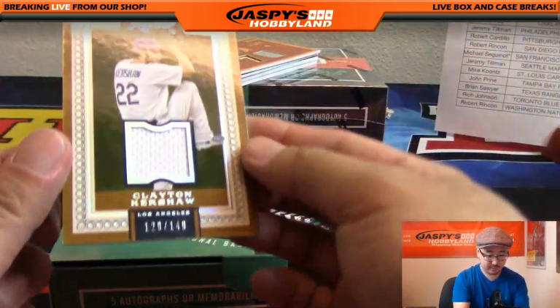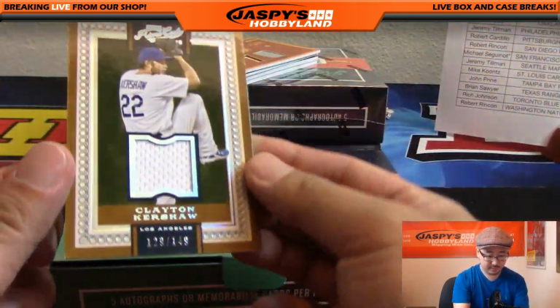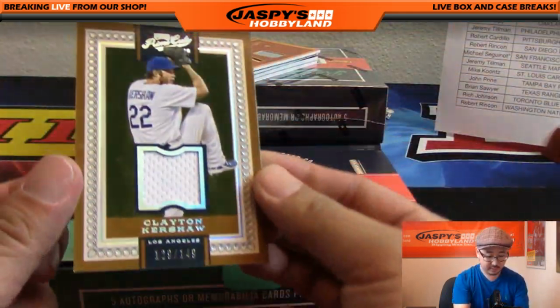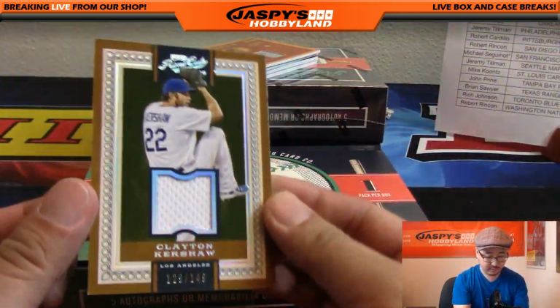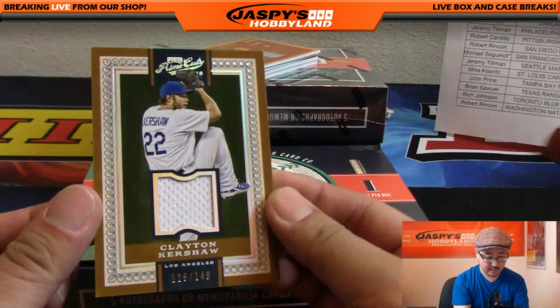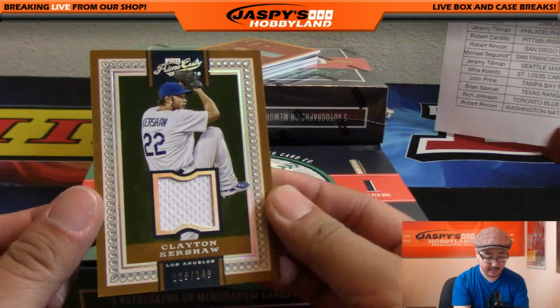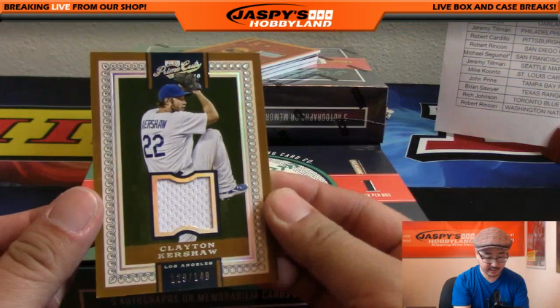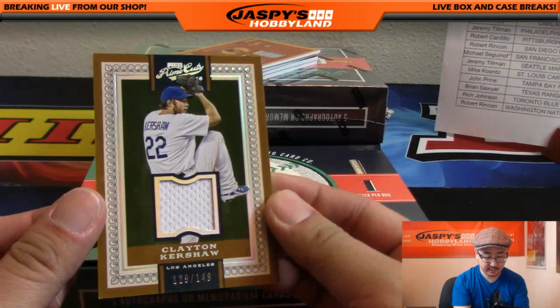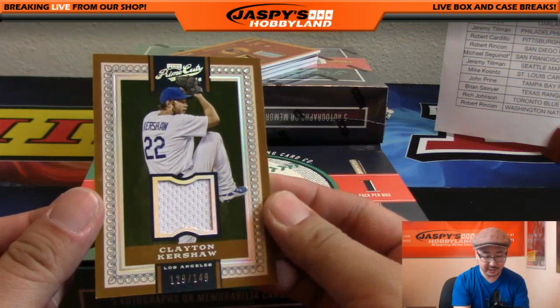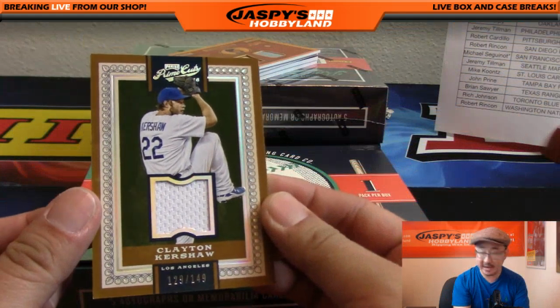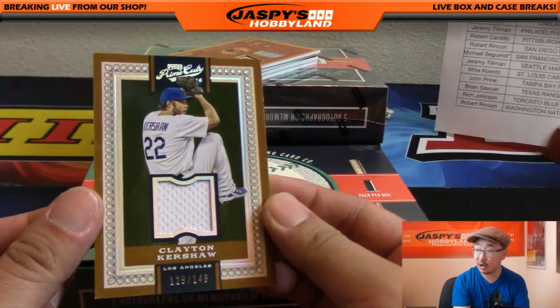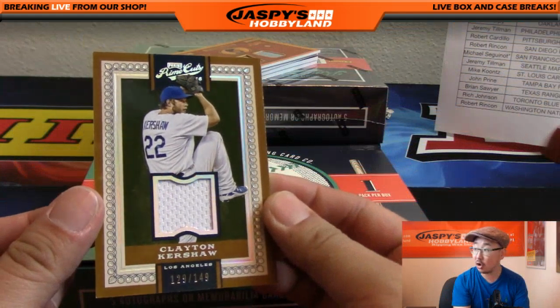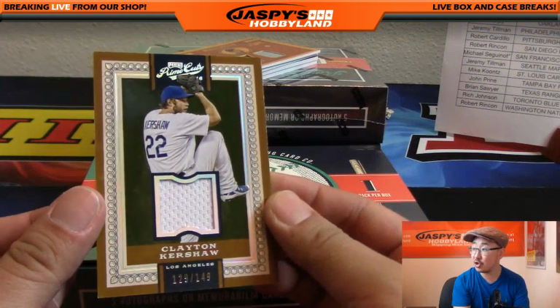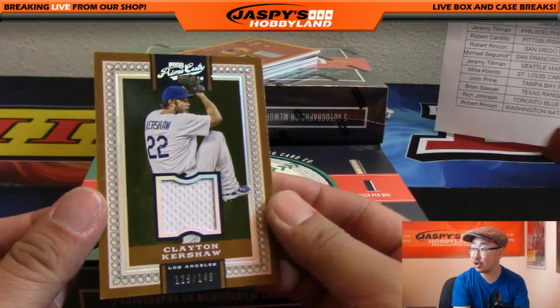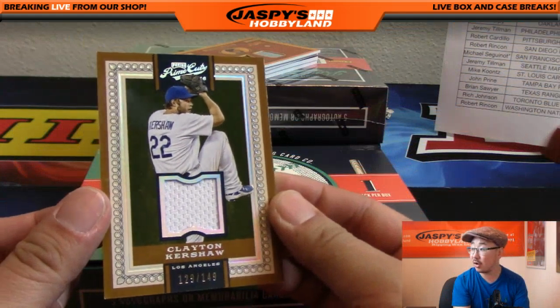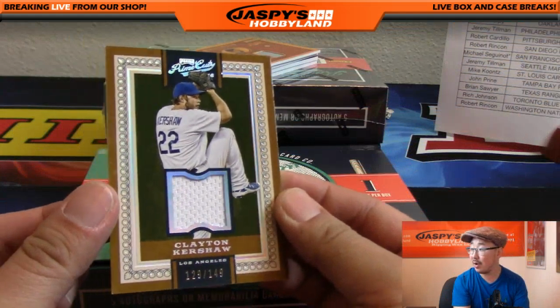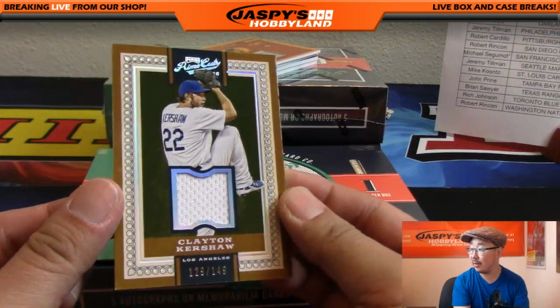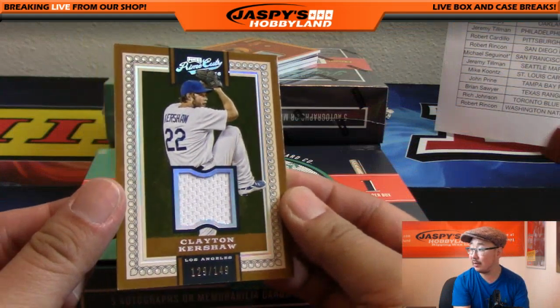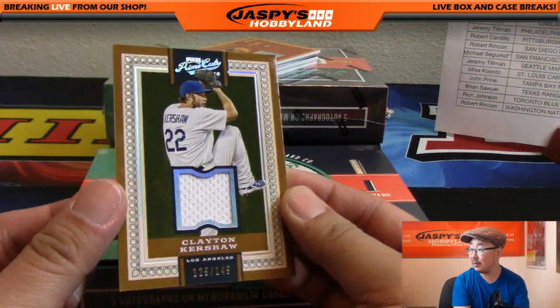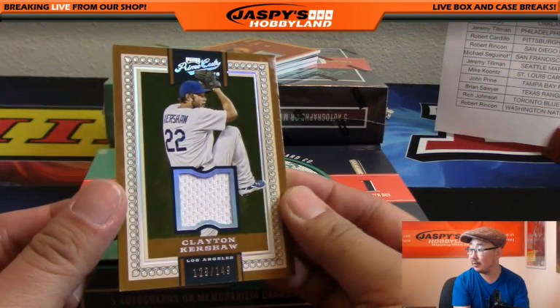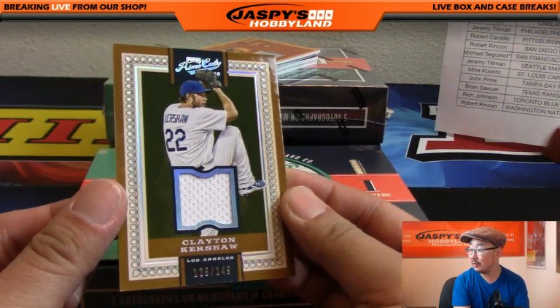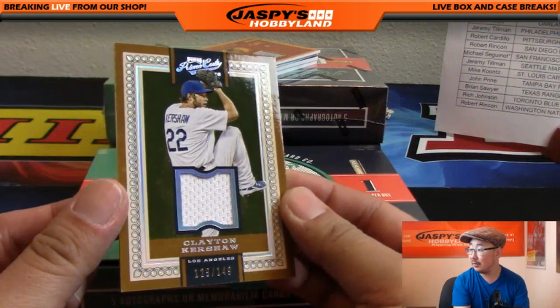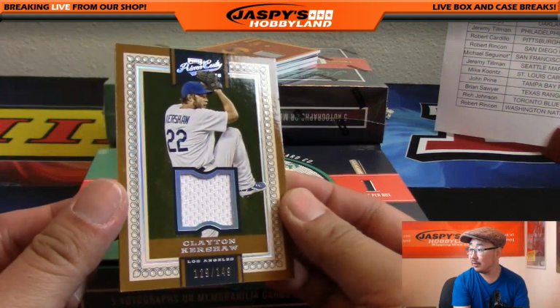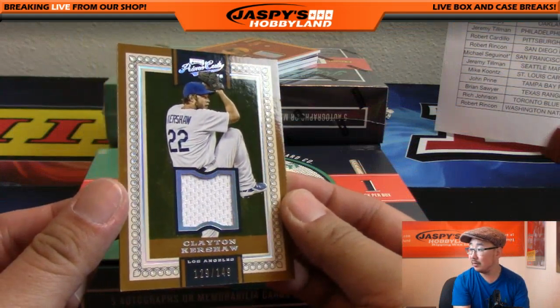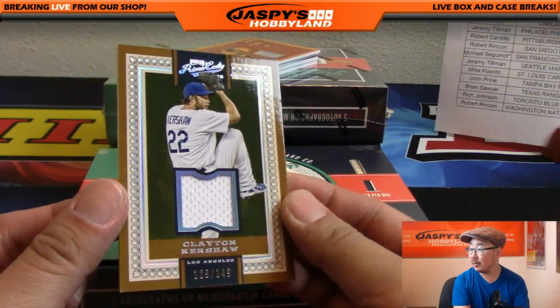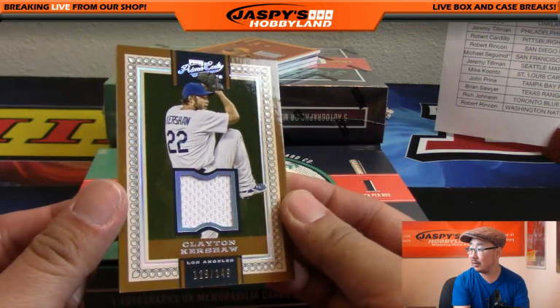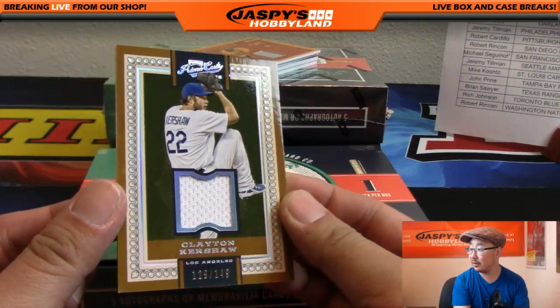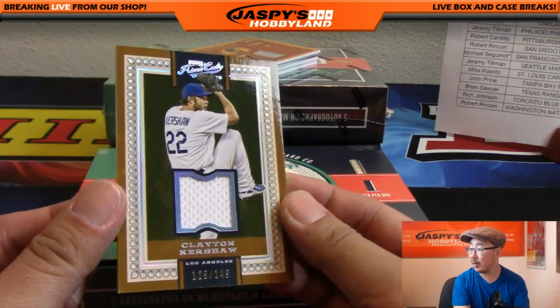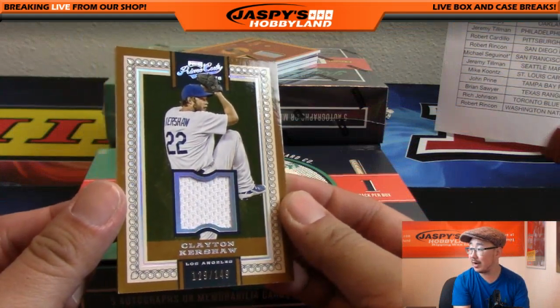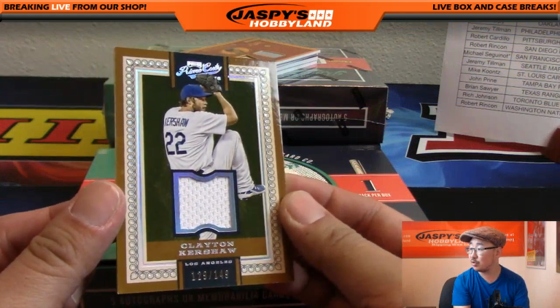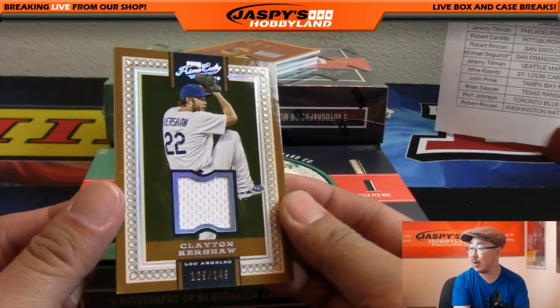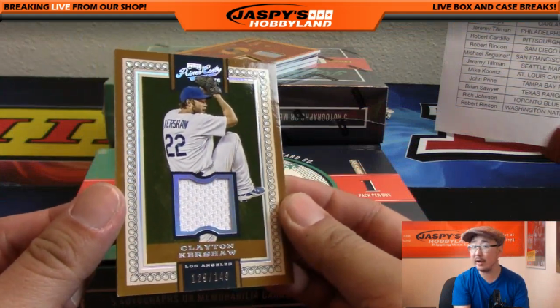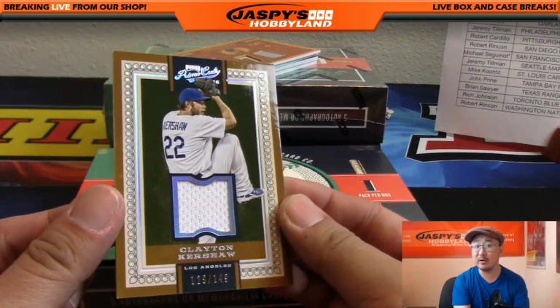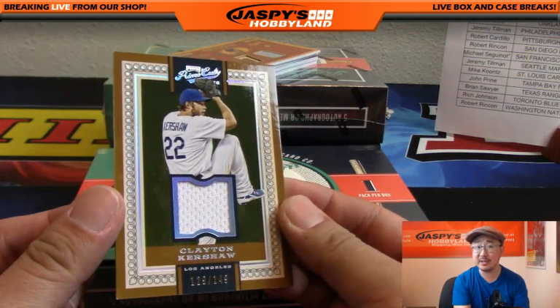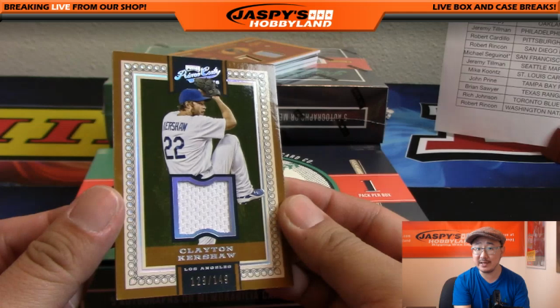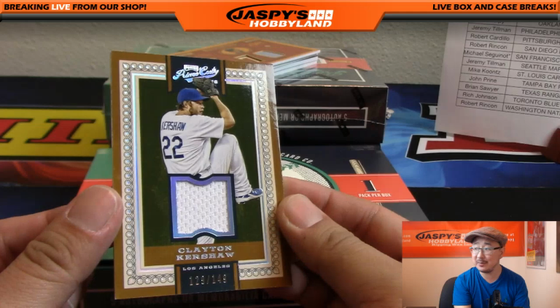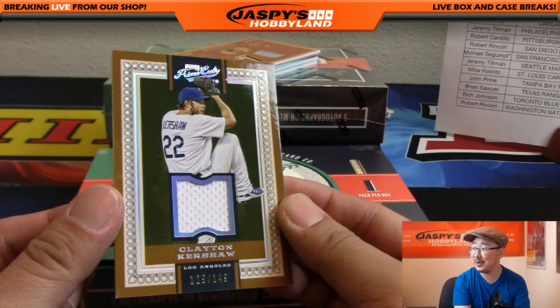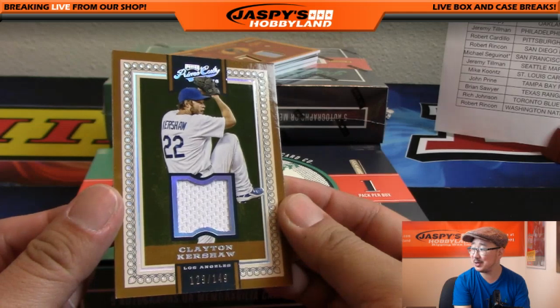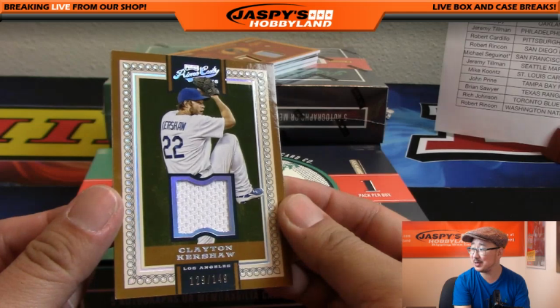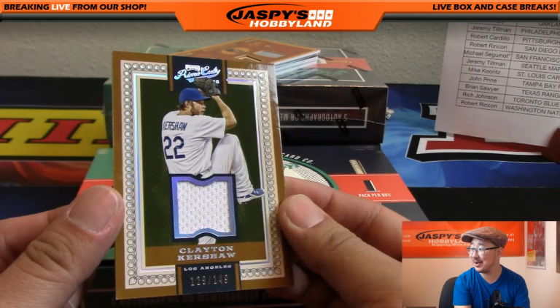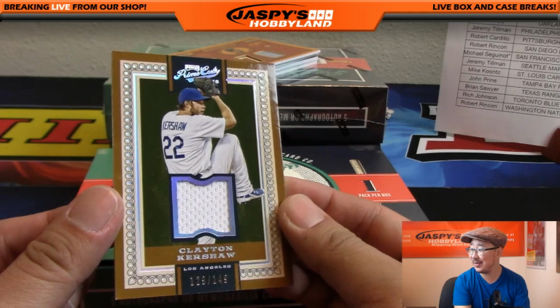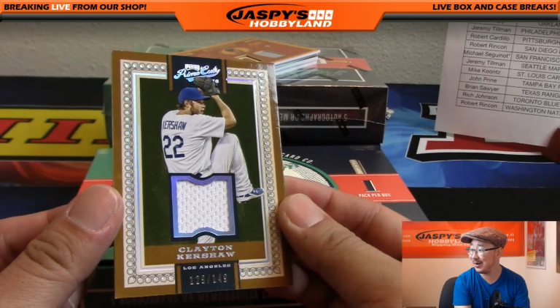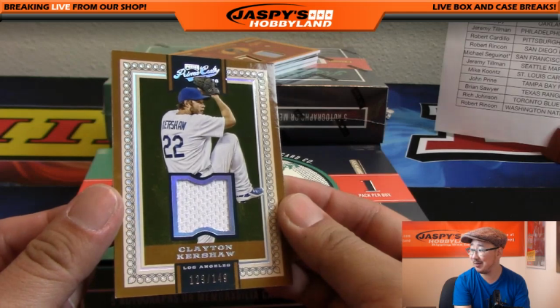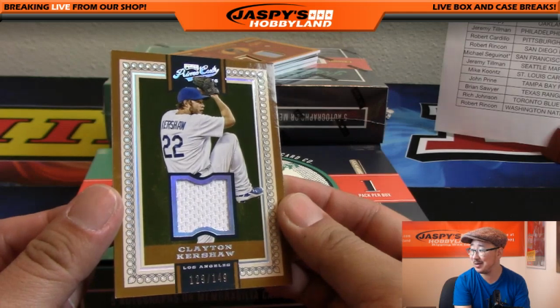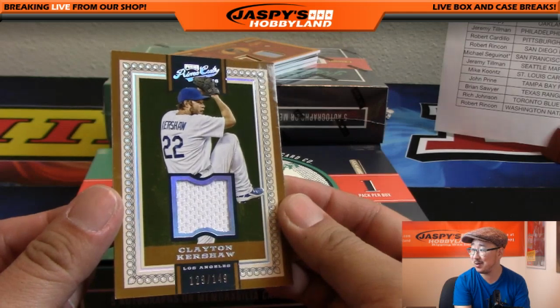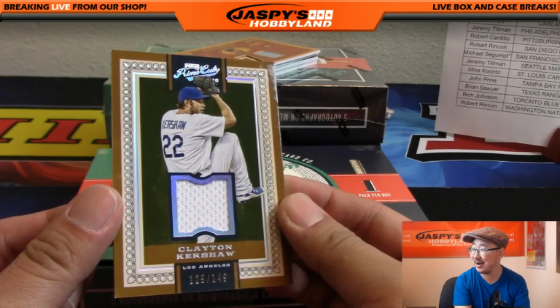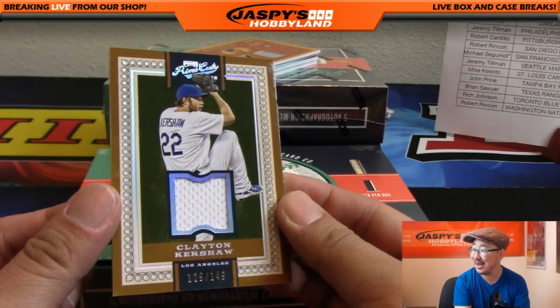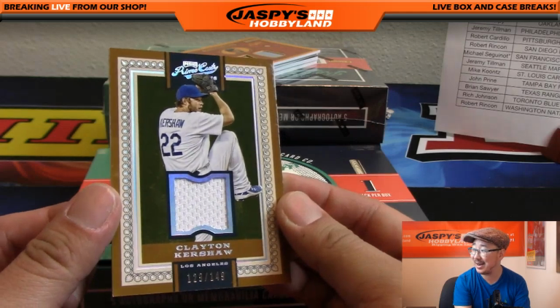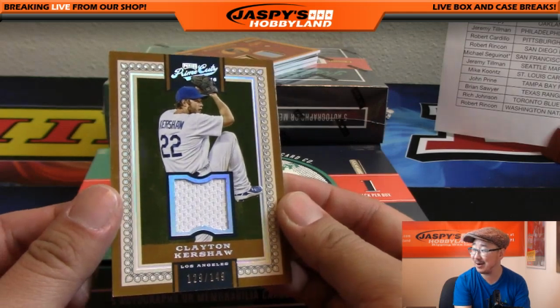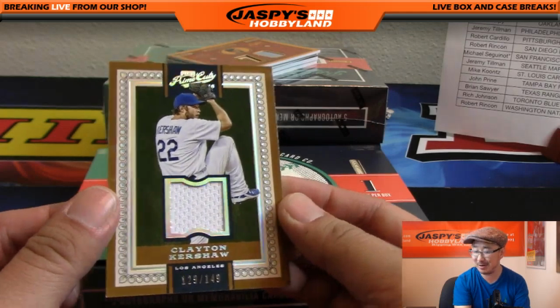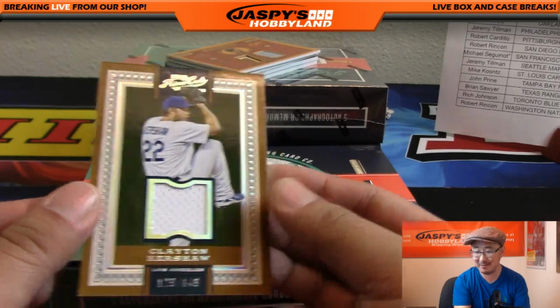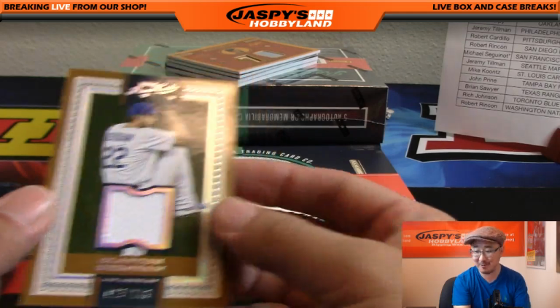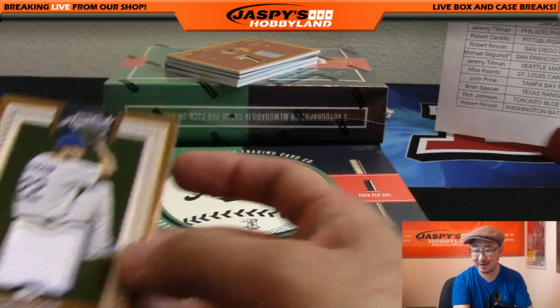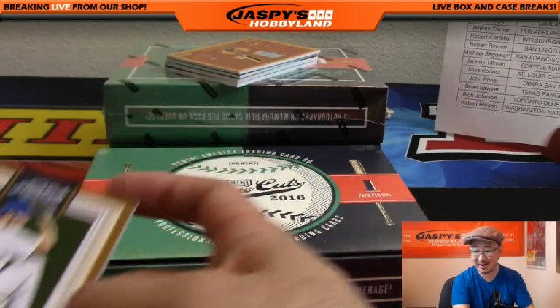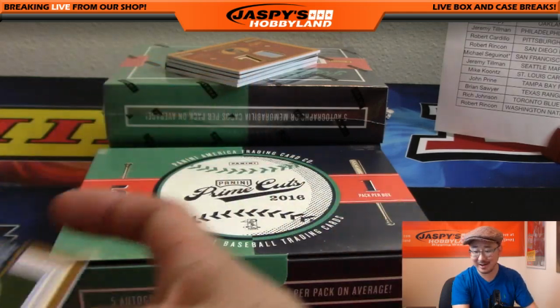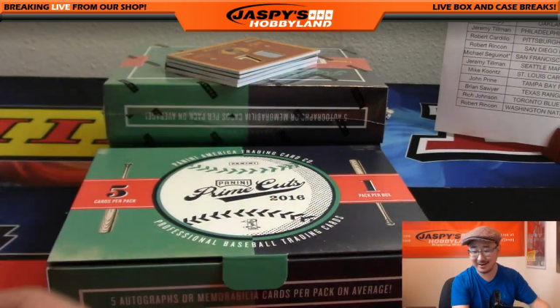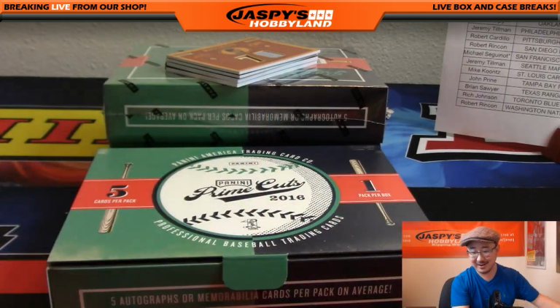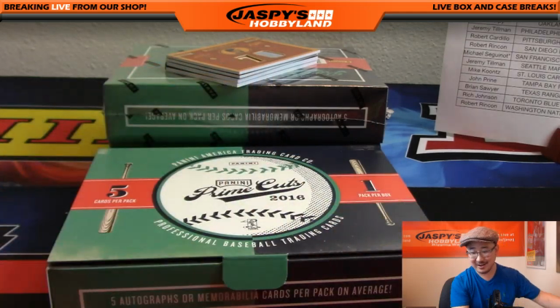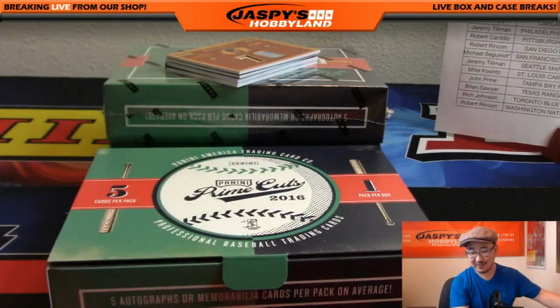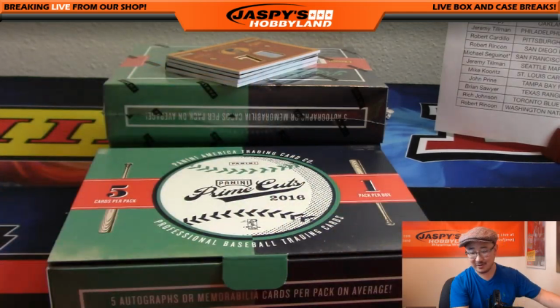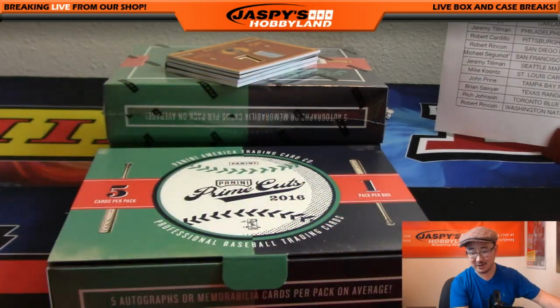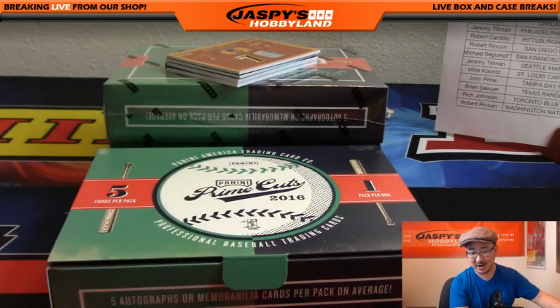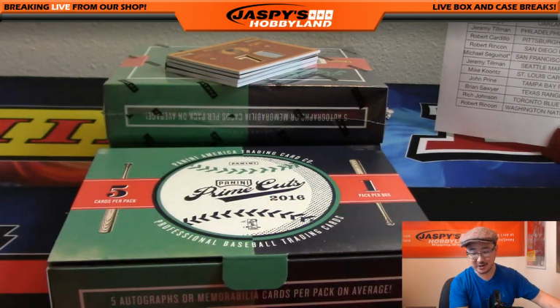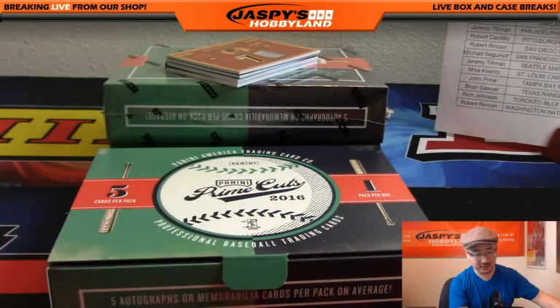Nice Clayton Kershaw relic - one of the greatest regular season pitchers out there. 129 out of 149 for the Dodgers.